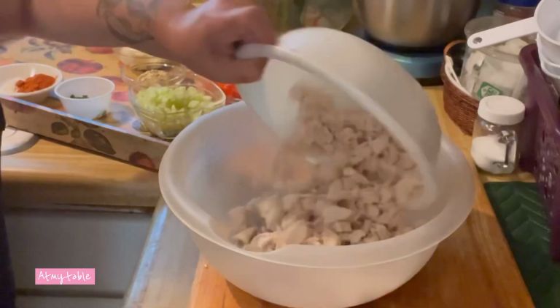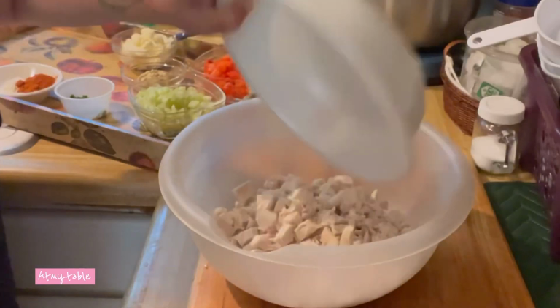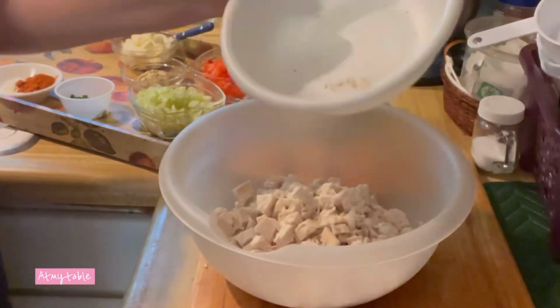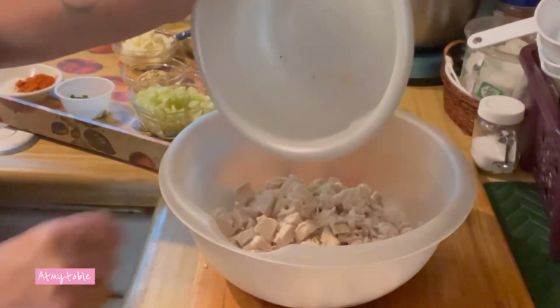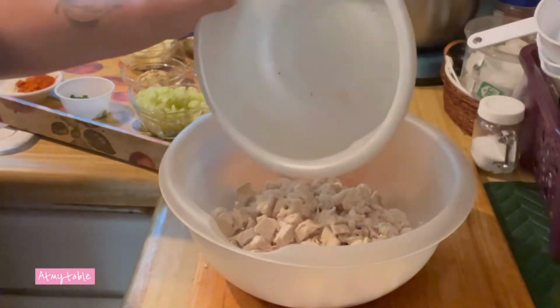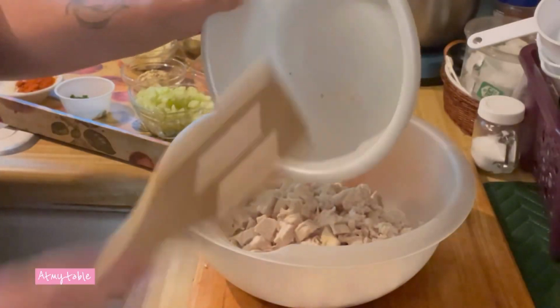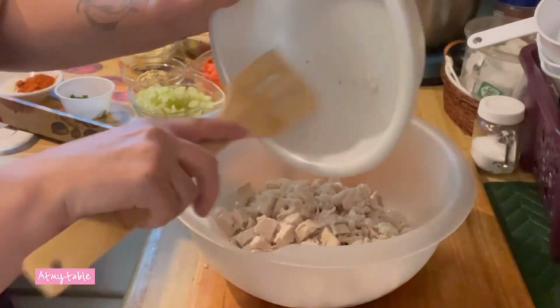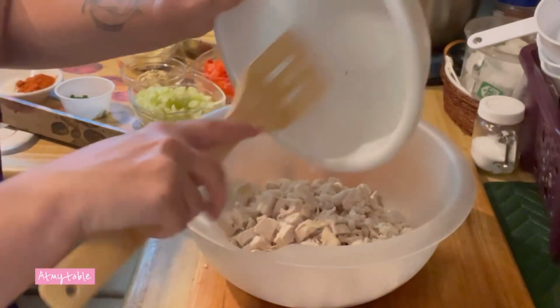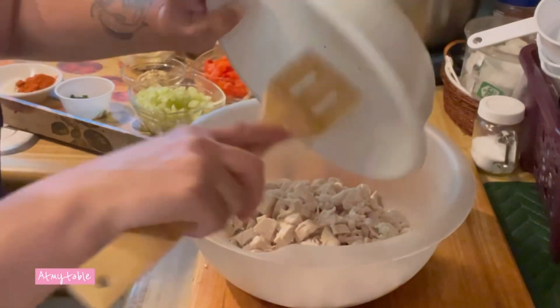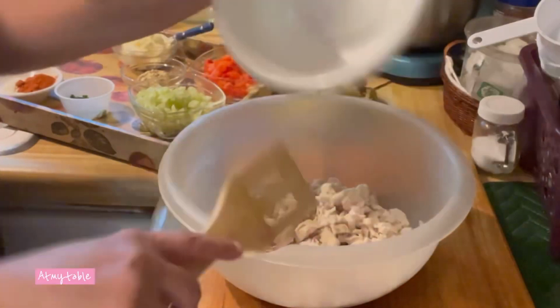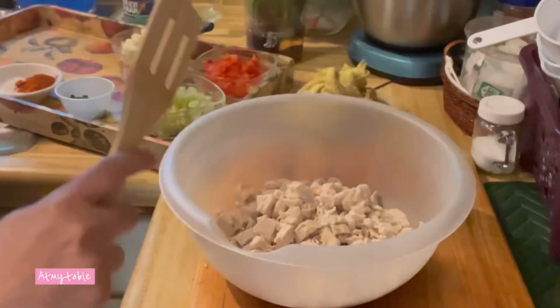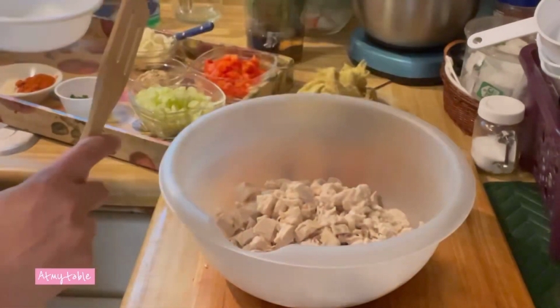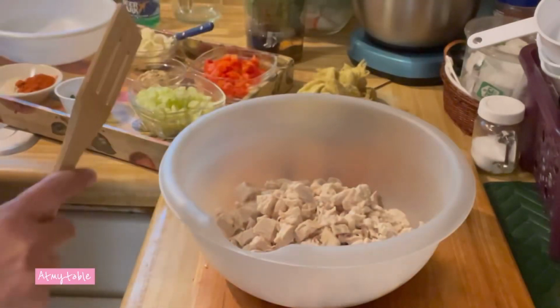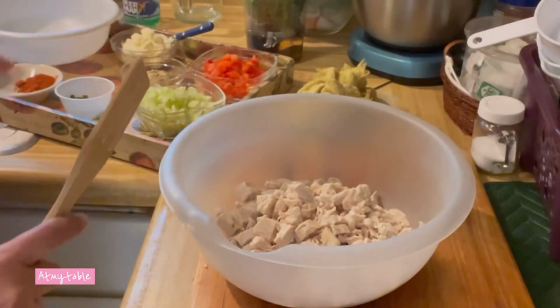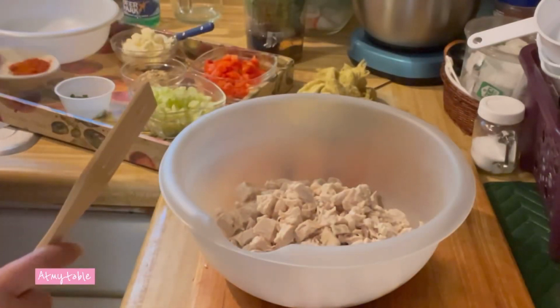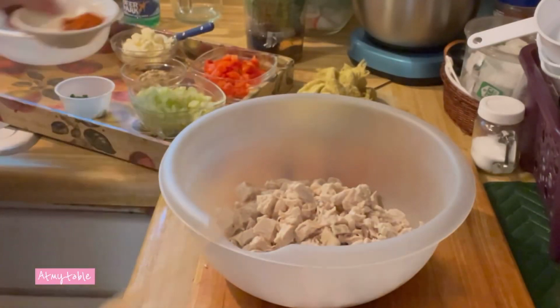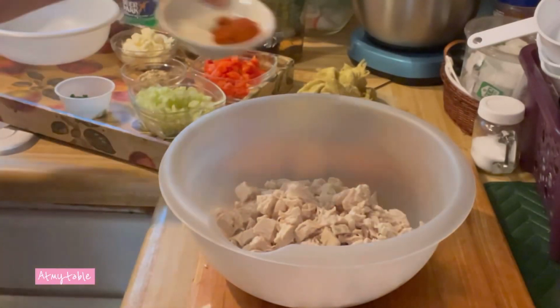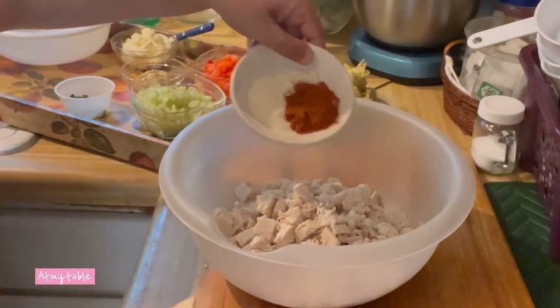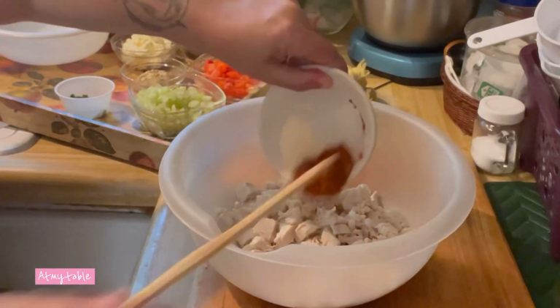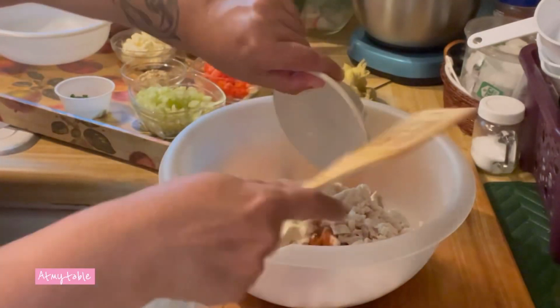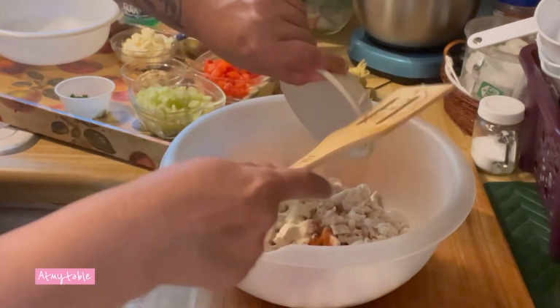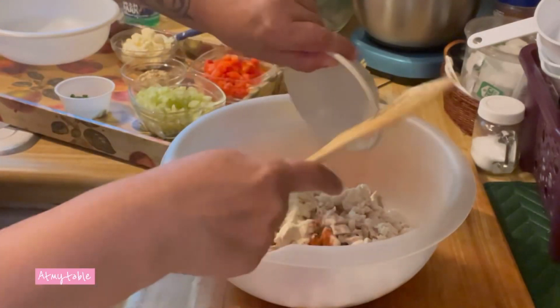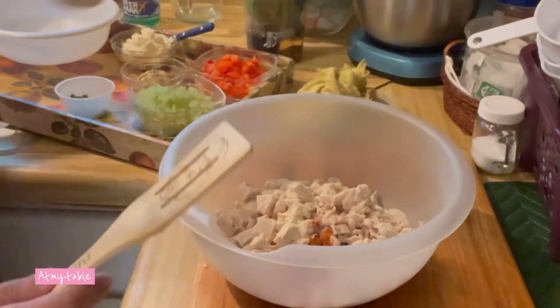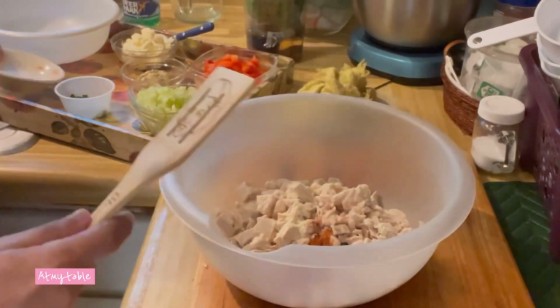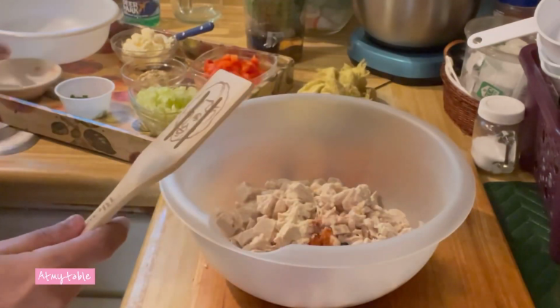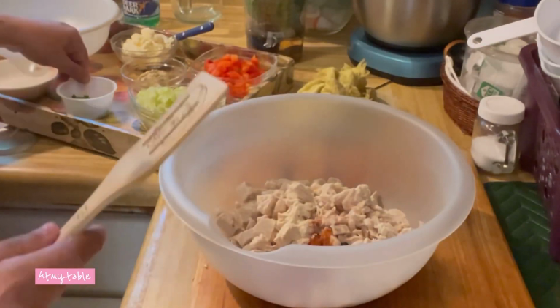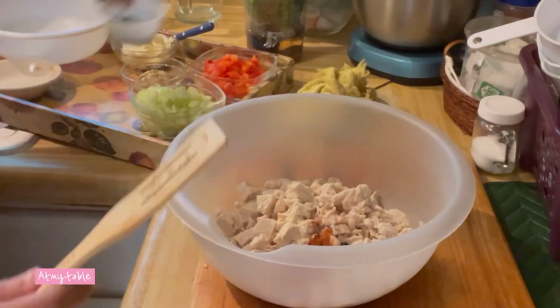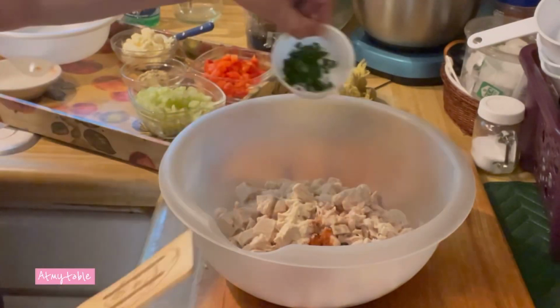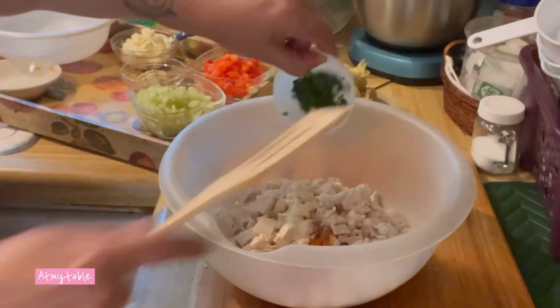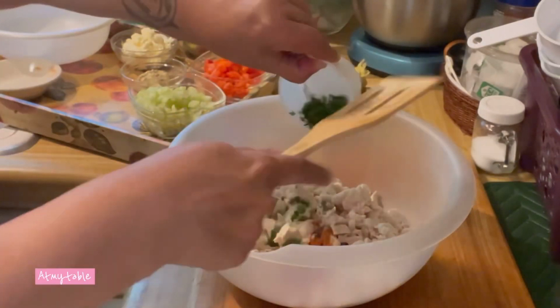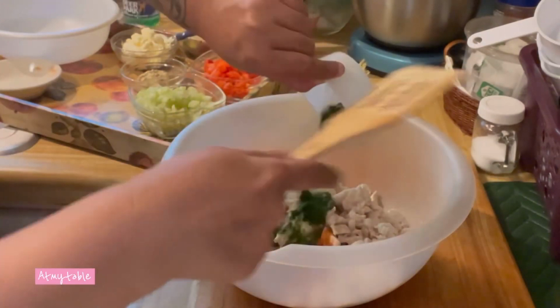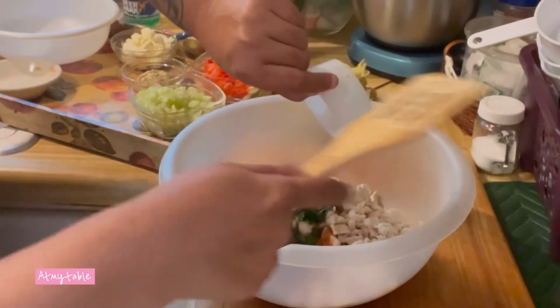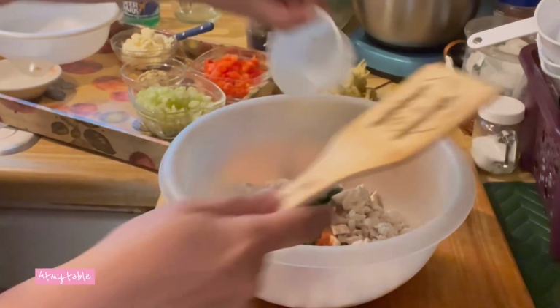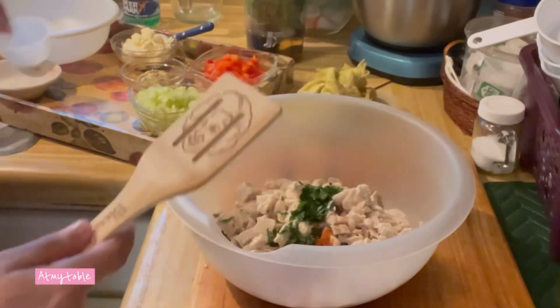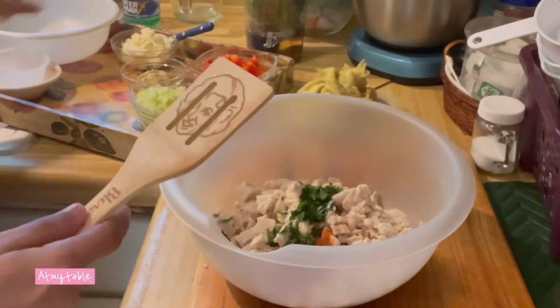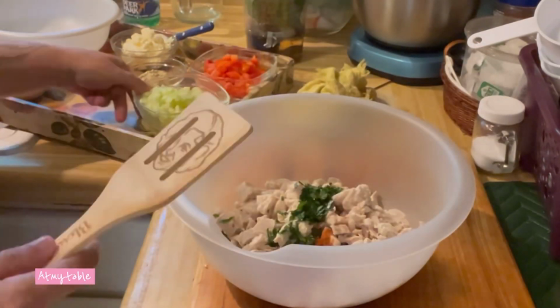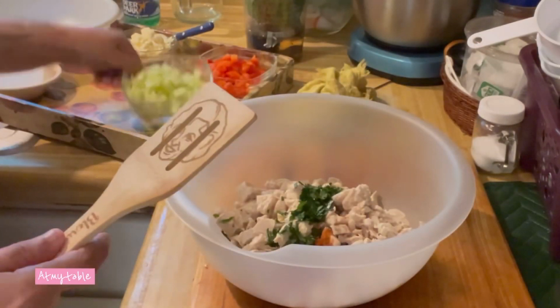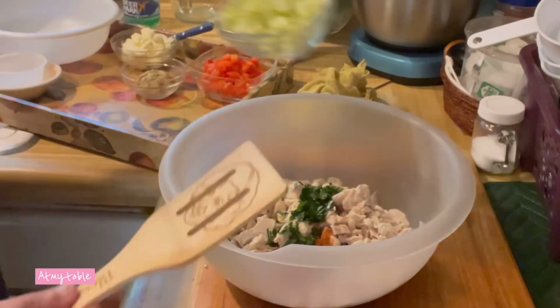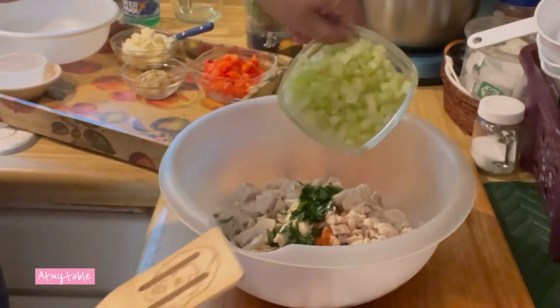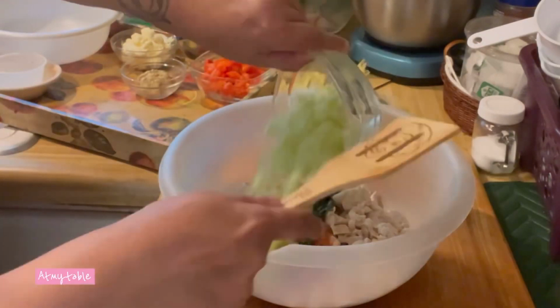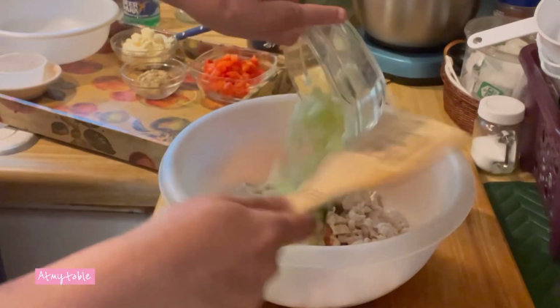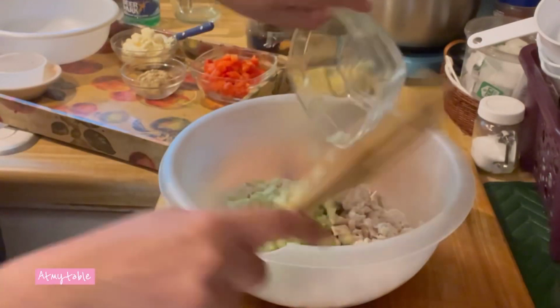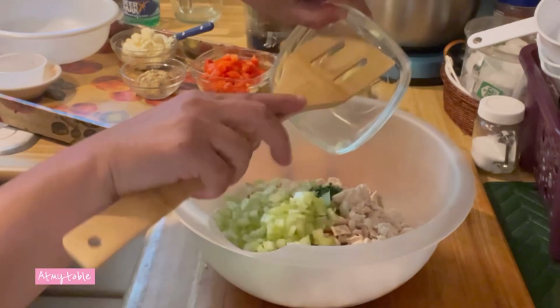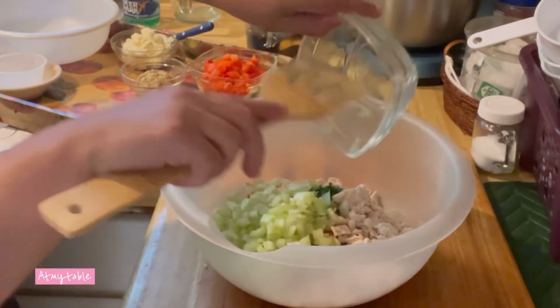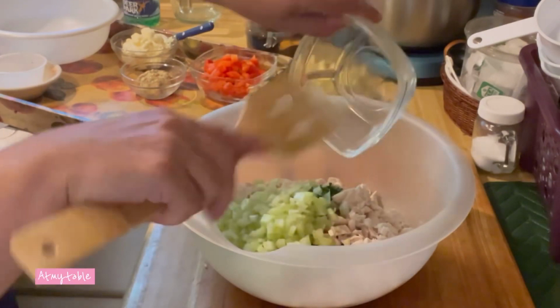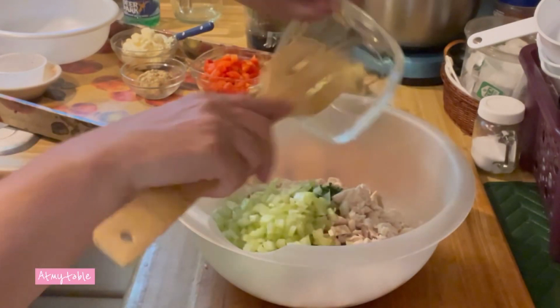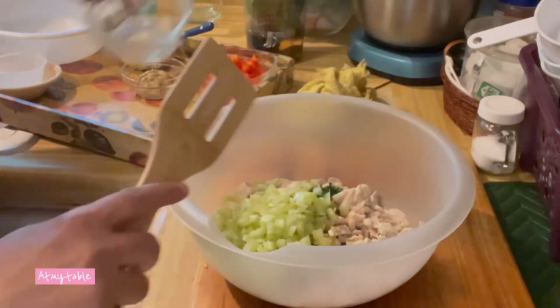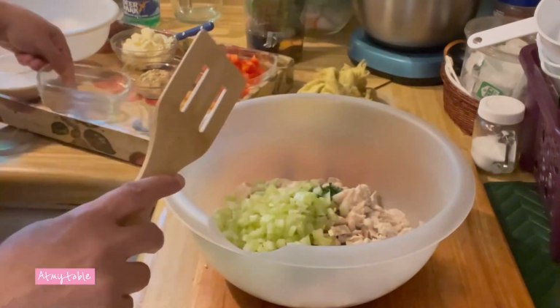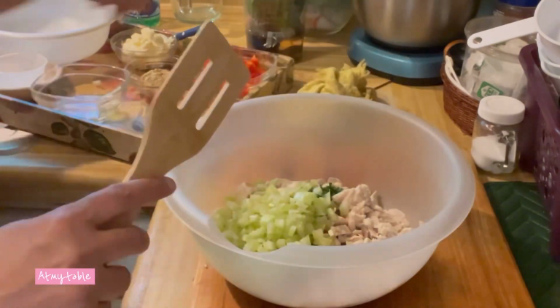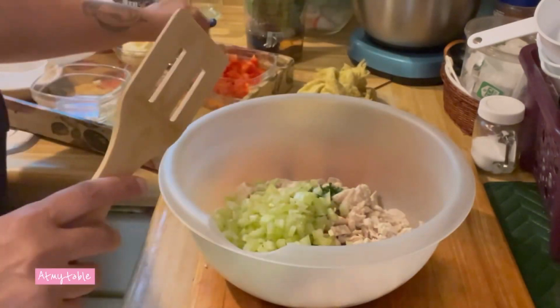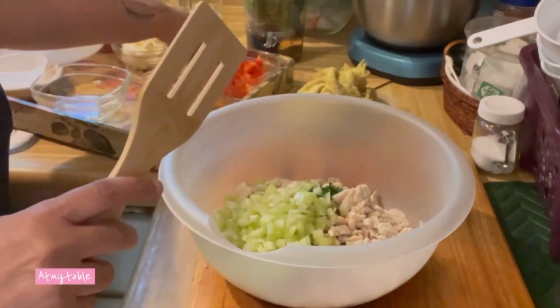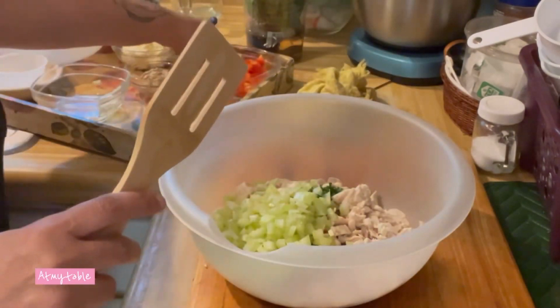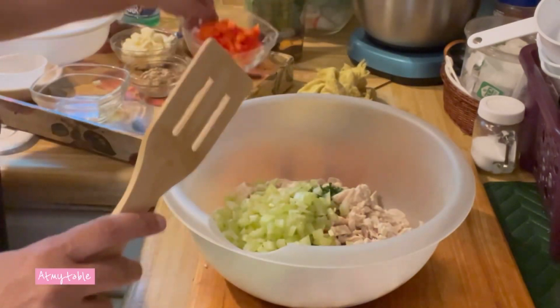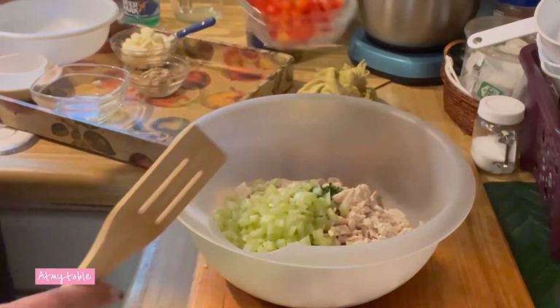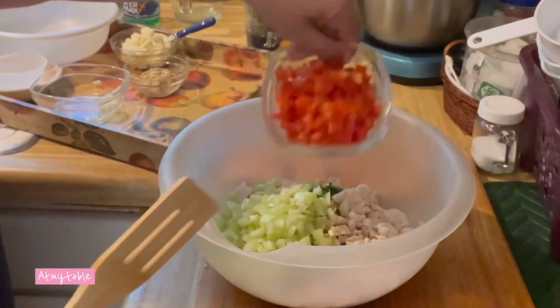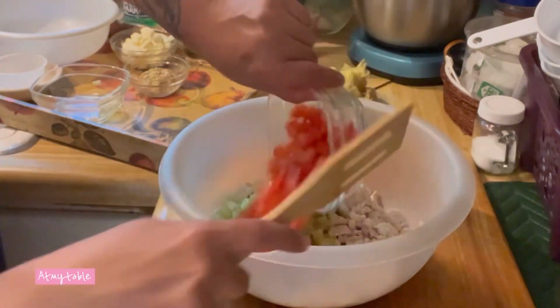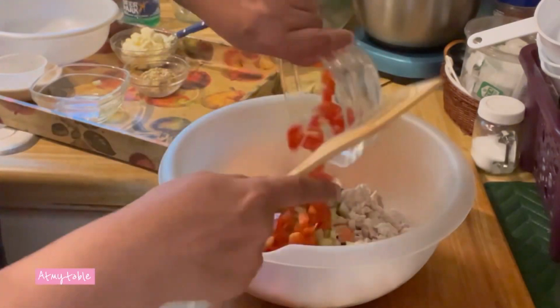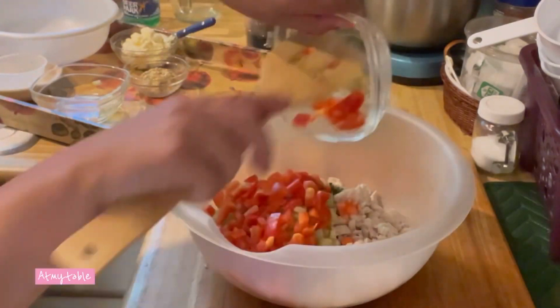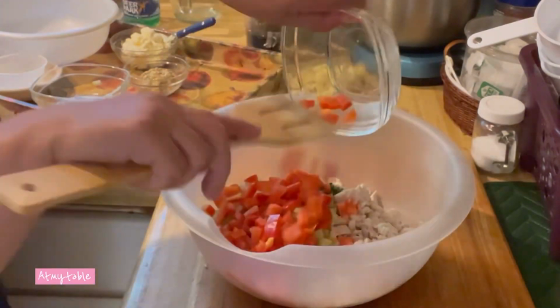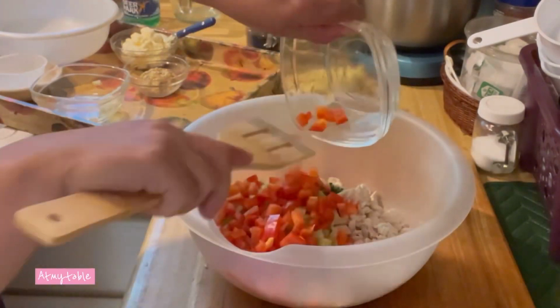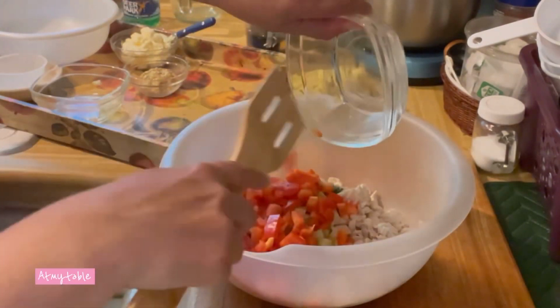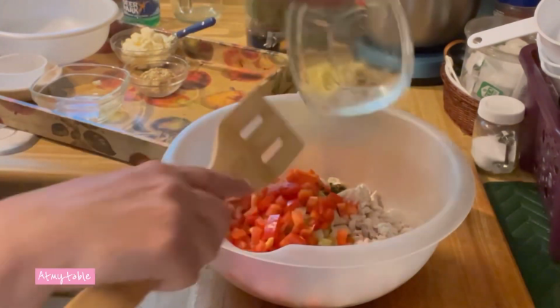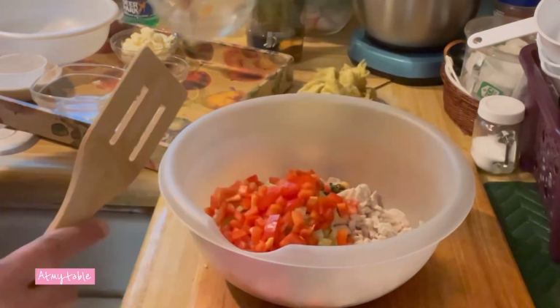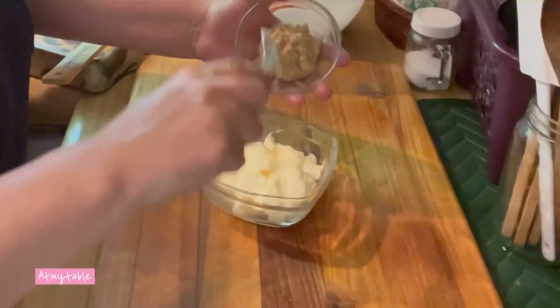Let's start off by combining our cooked chicken, paprika, parsley, onion powder, celery, and red pepper.